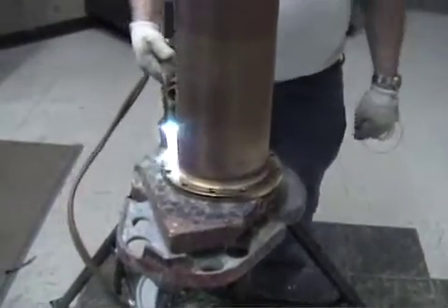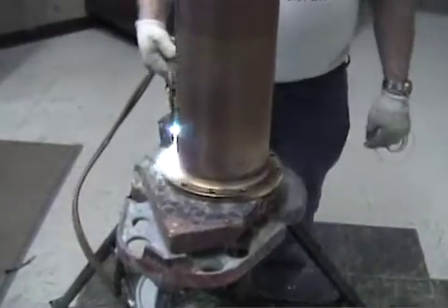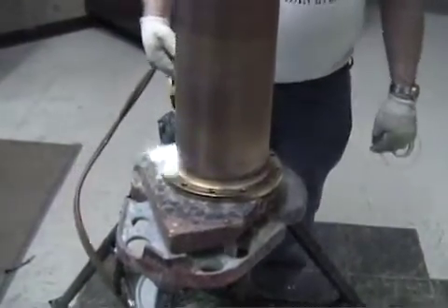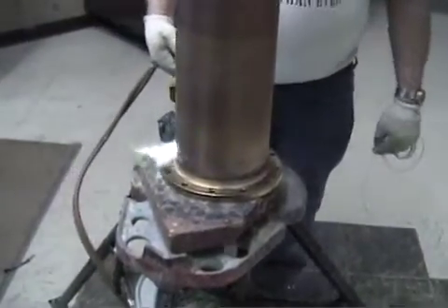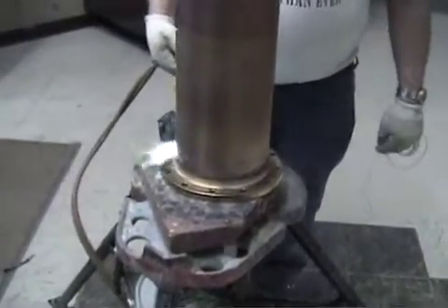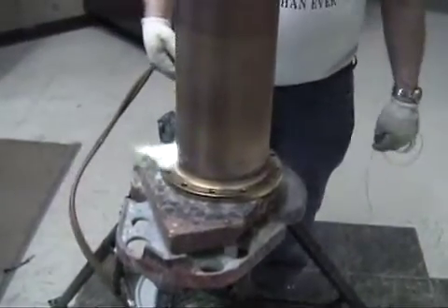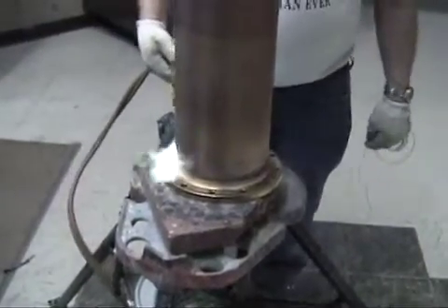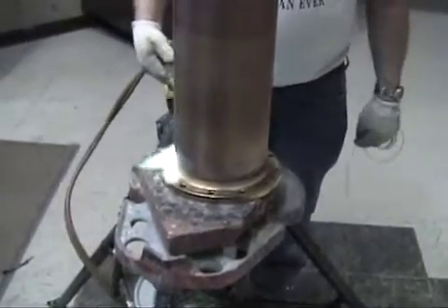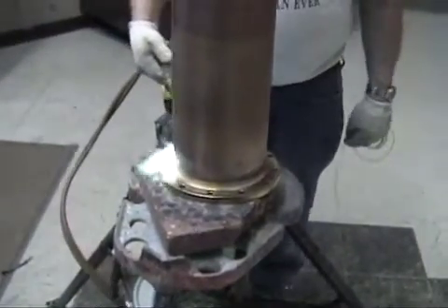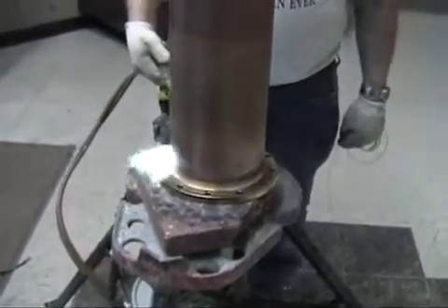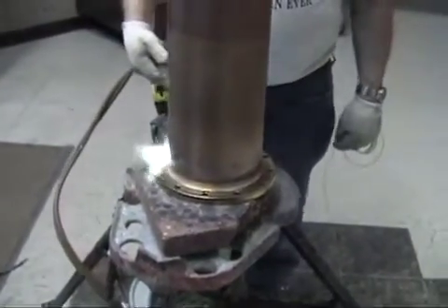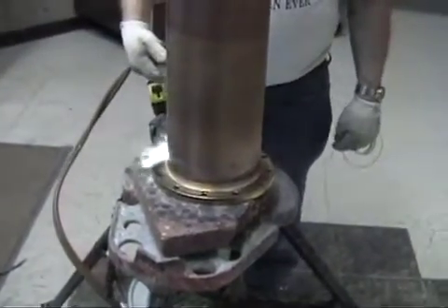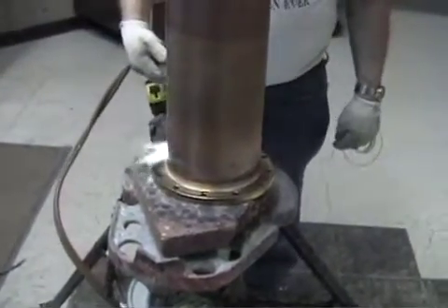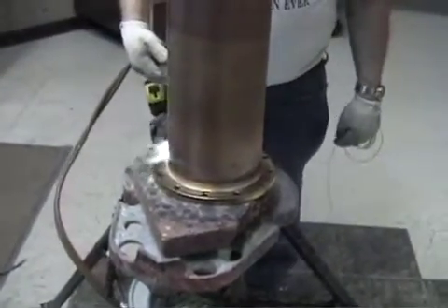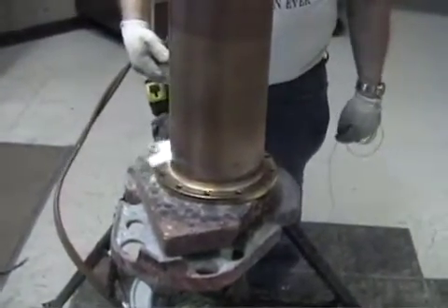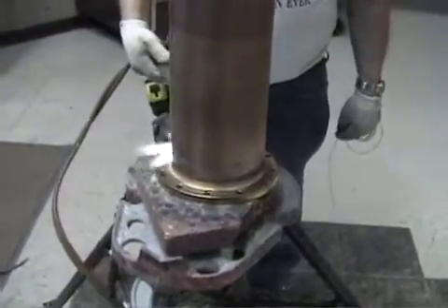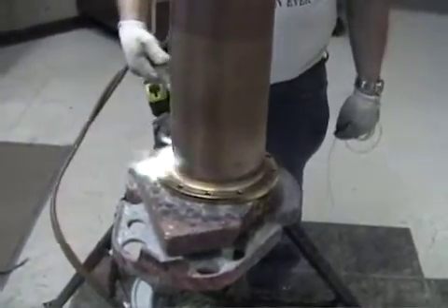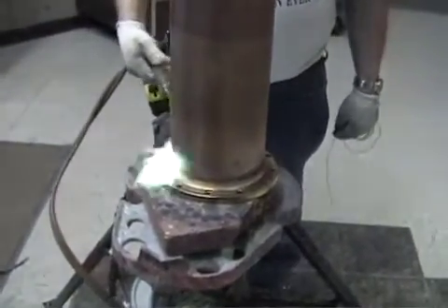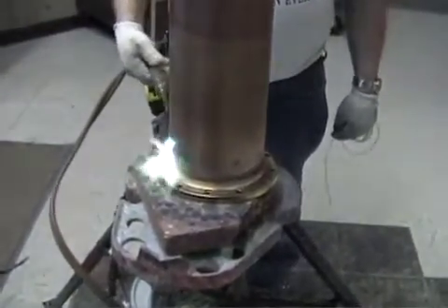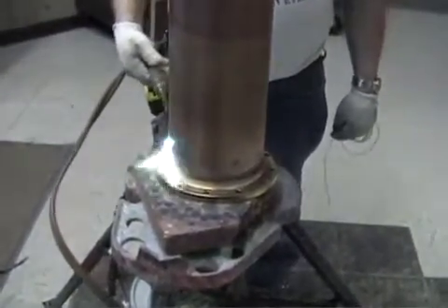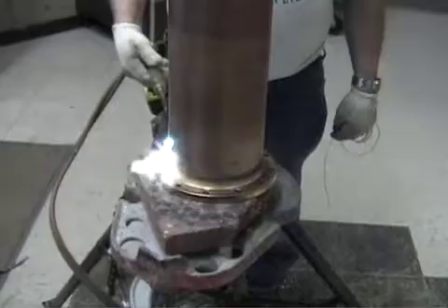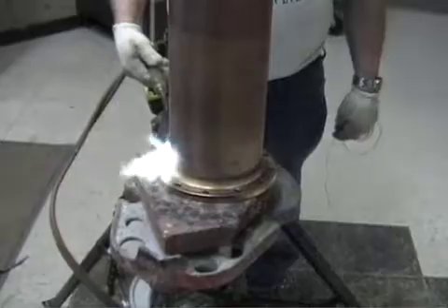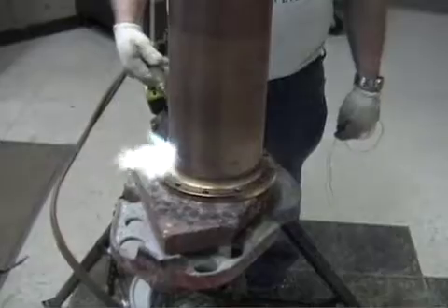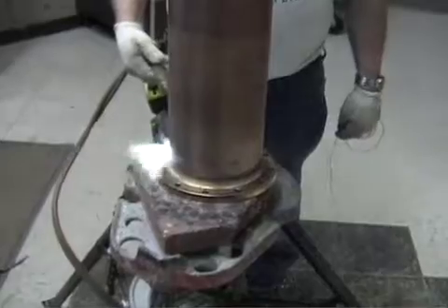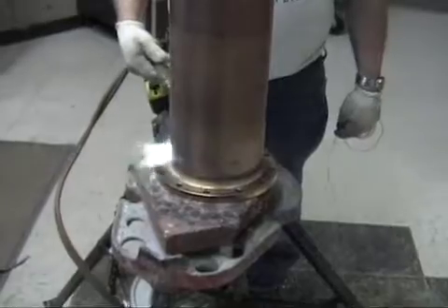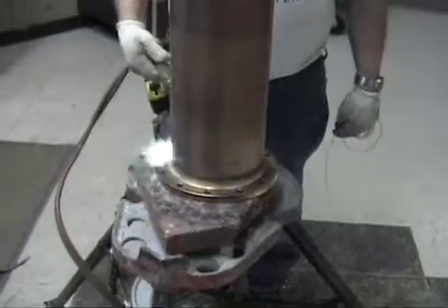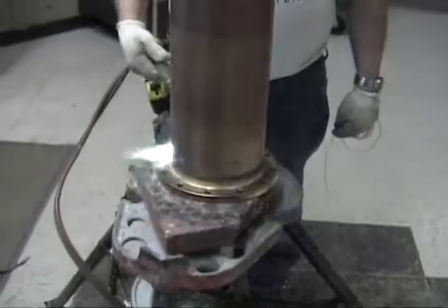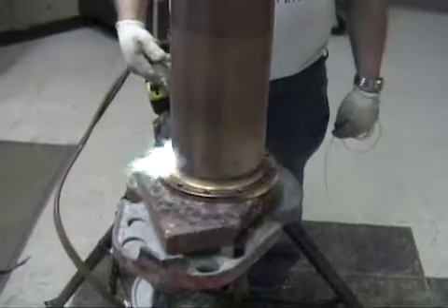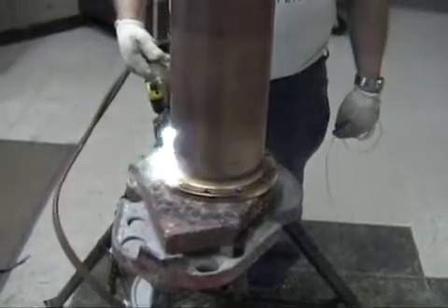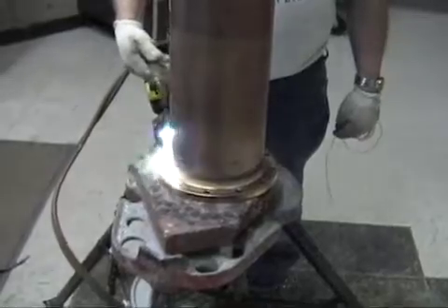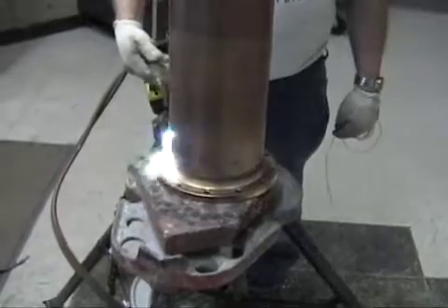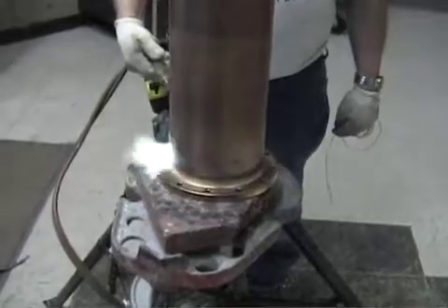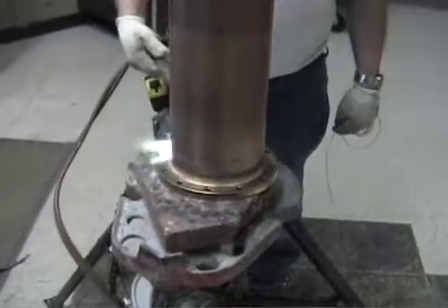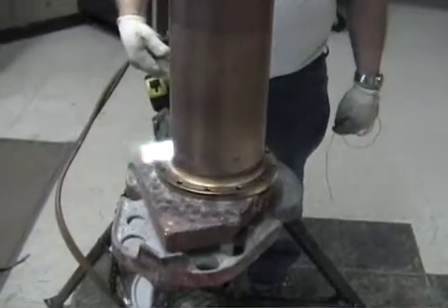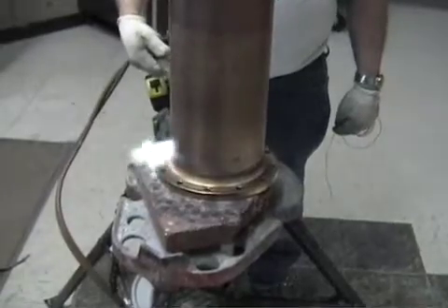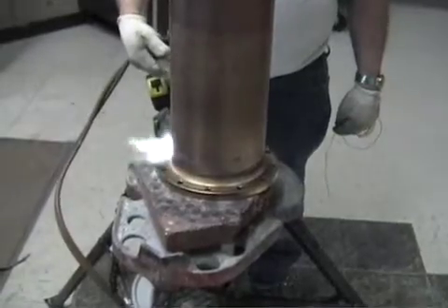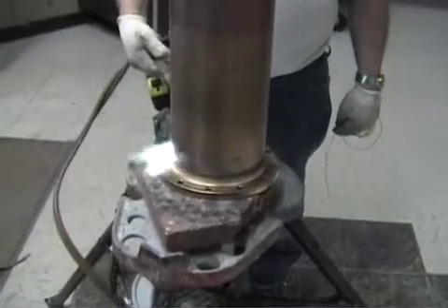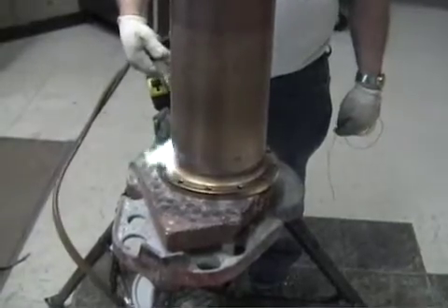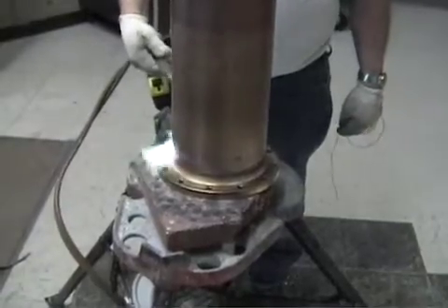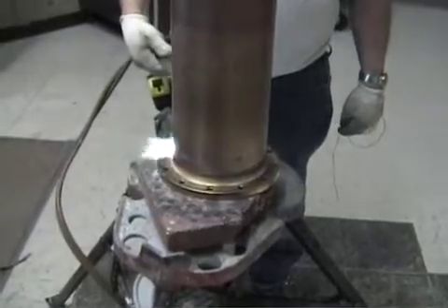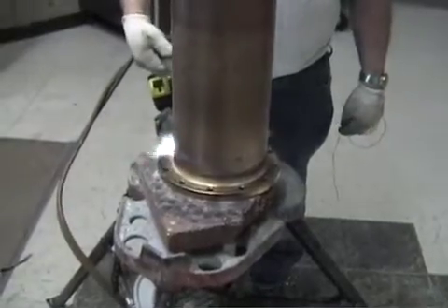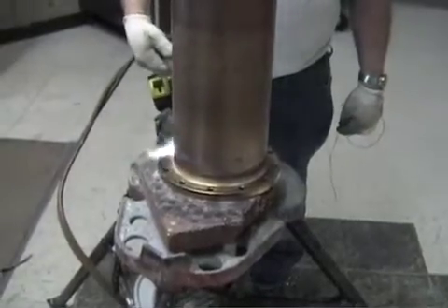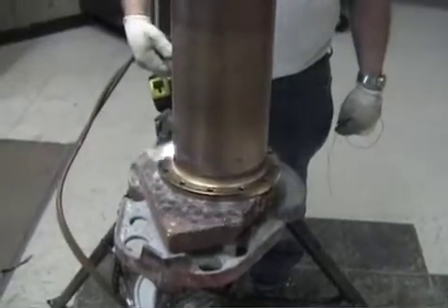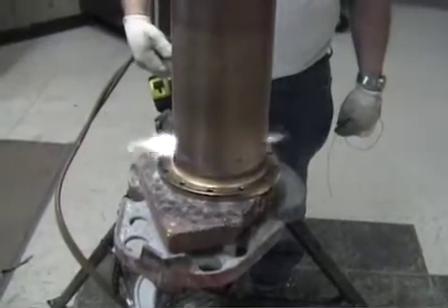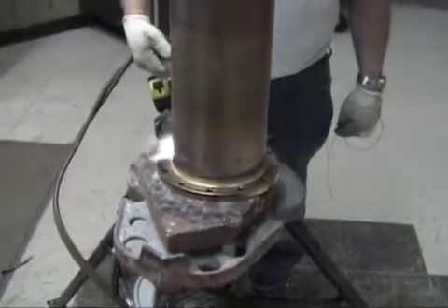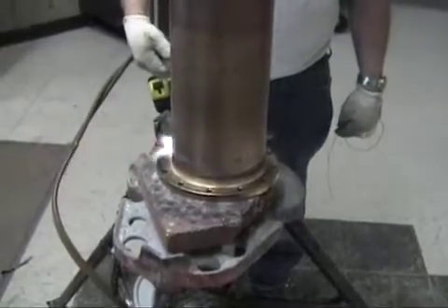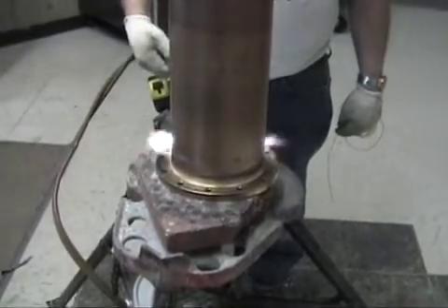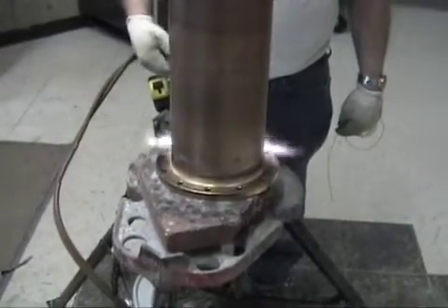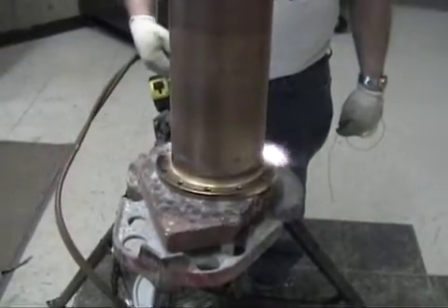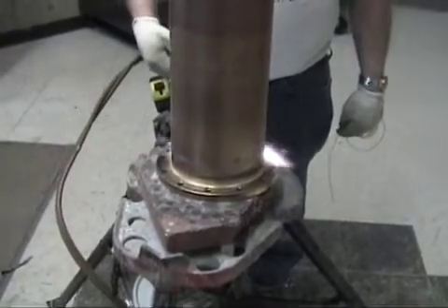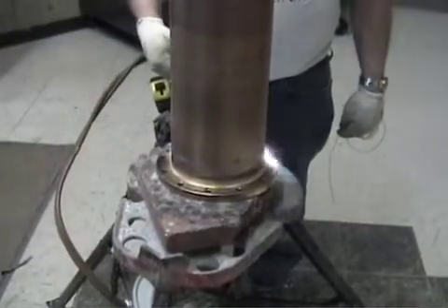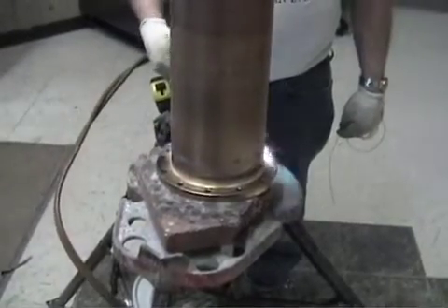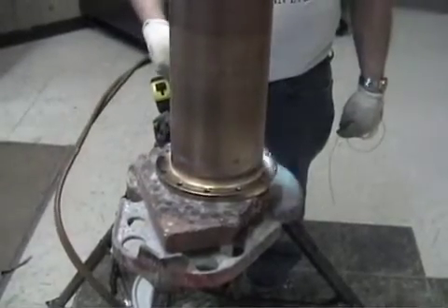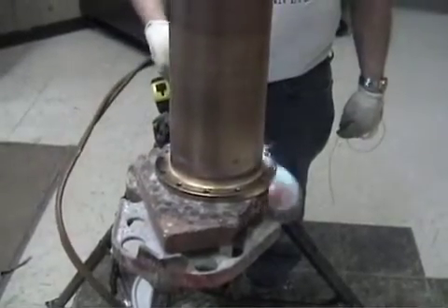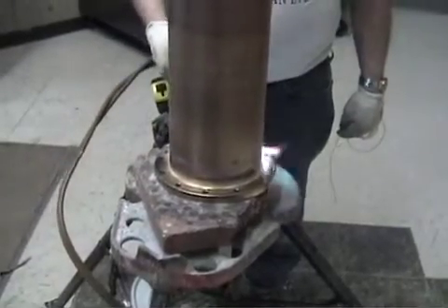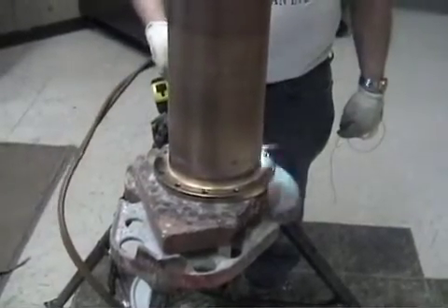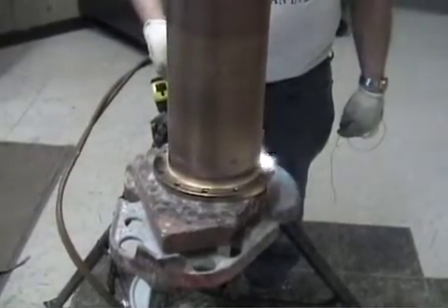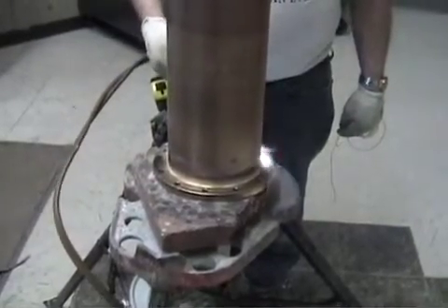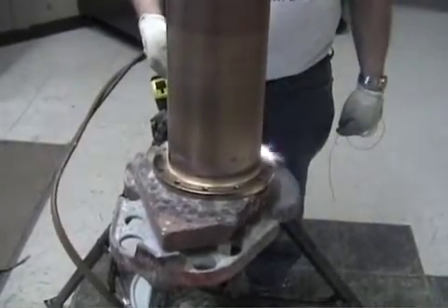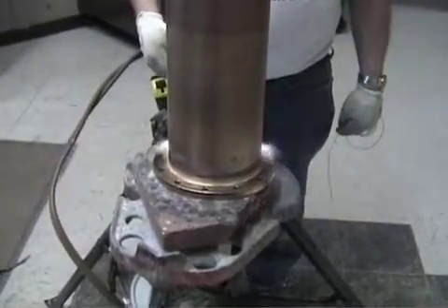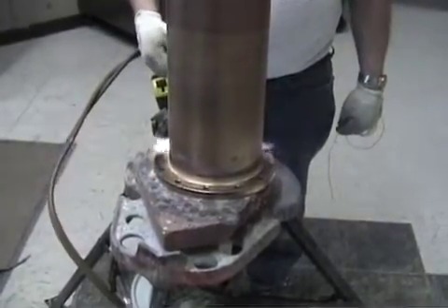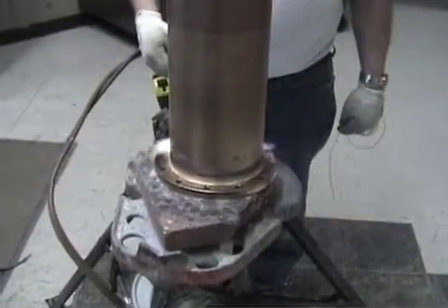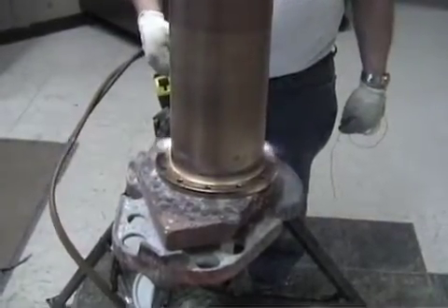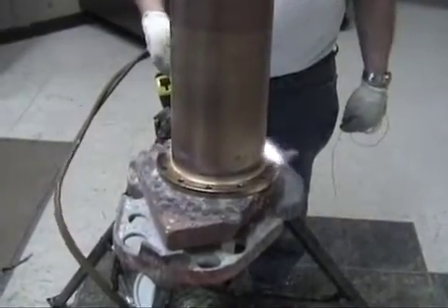With this much metal, it can take about 10 minutes to bring the flange up to the proper temperature to melt the solder.